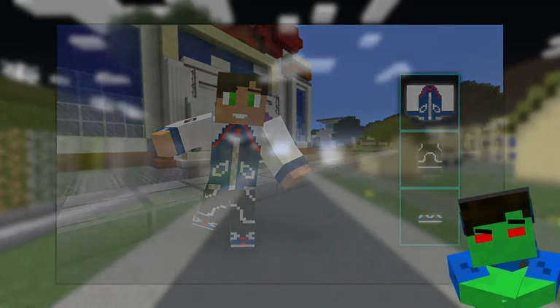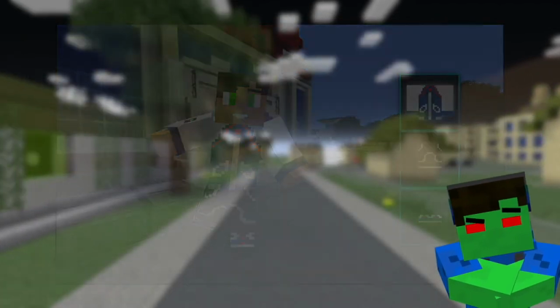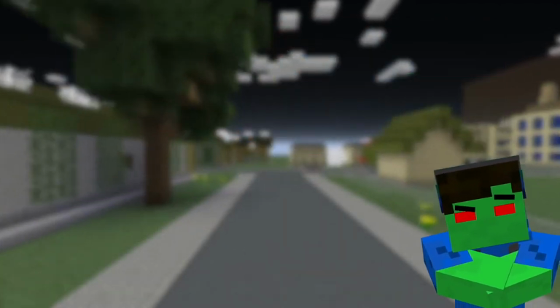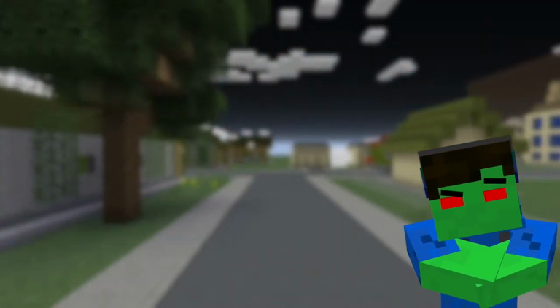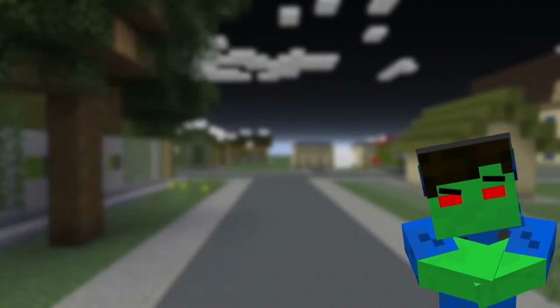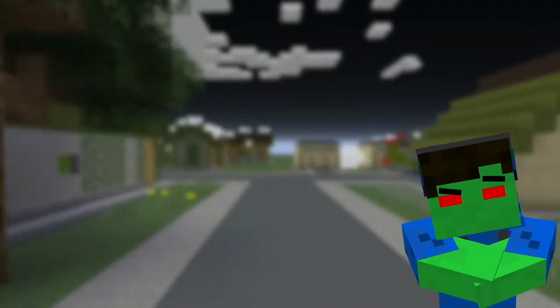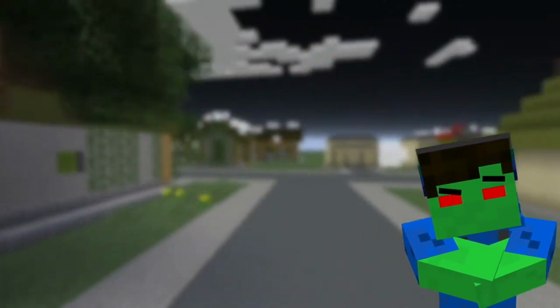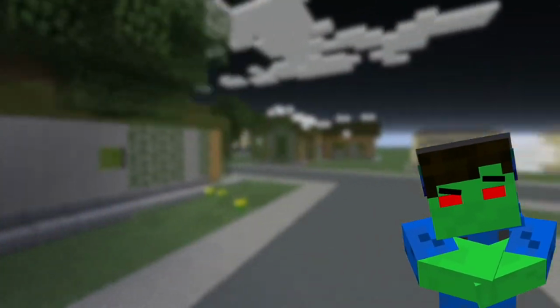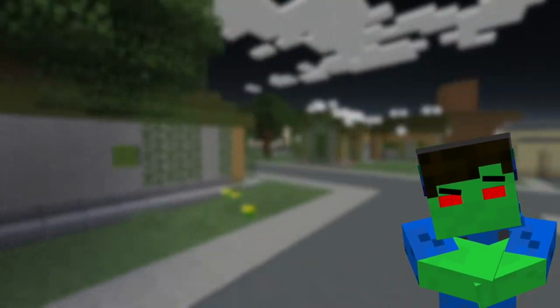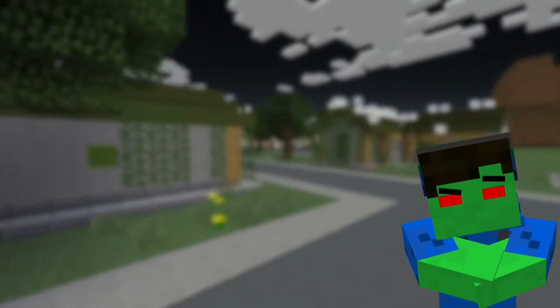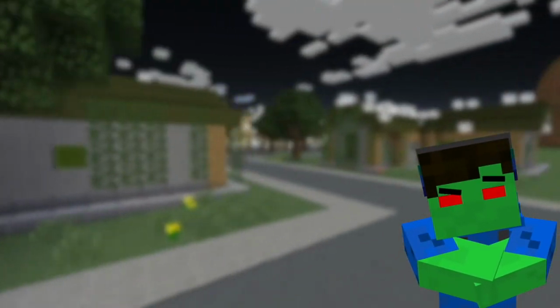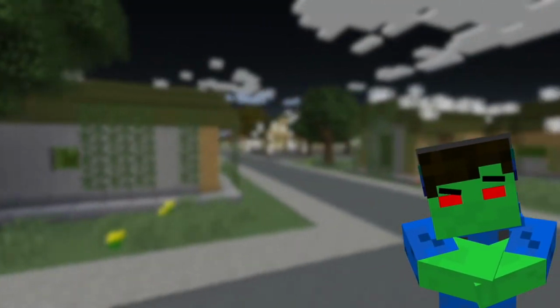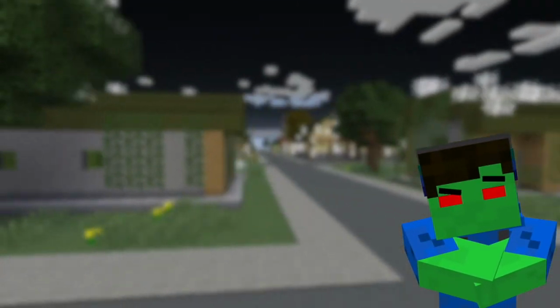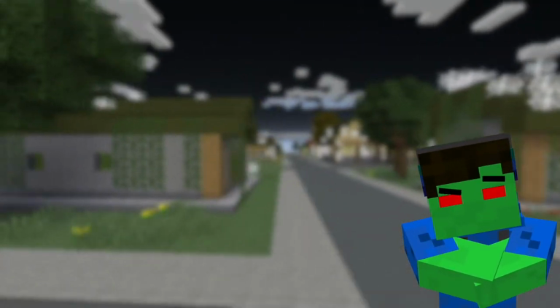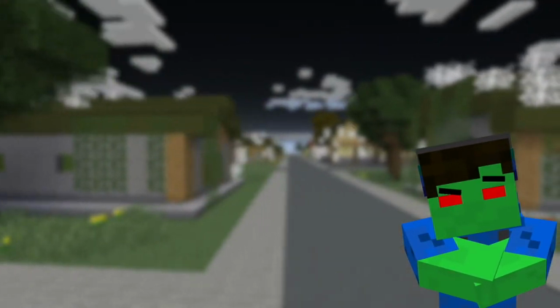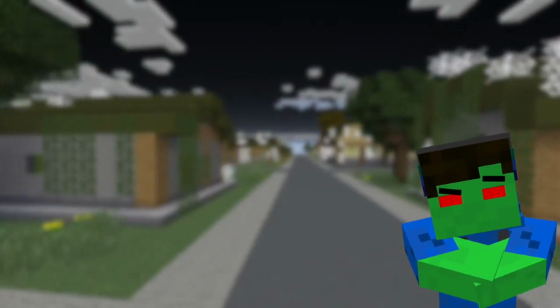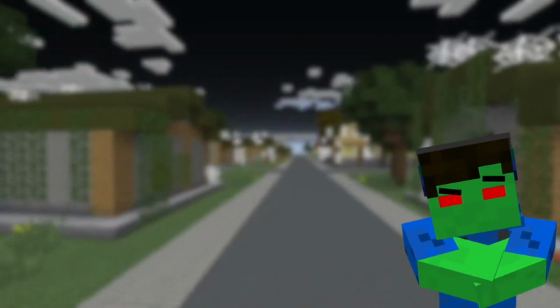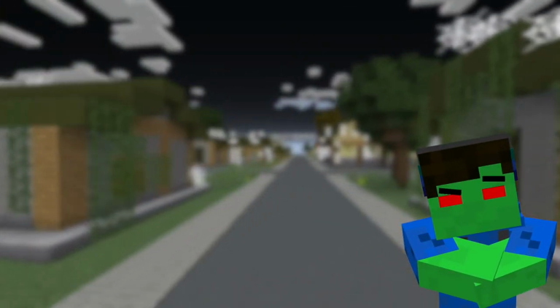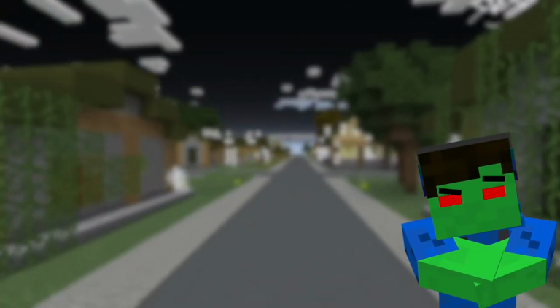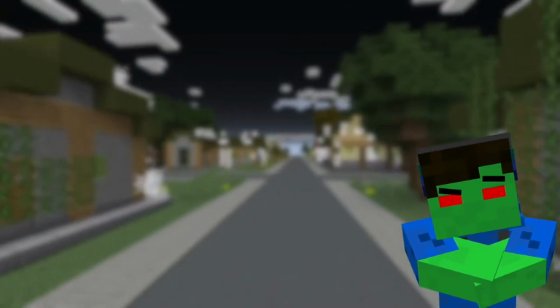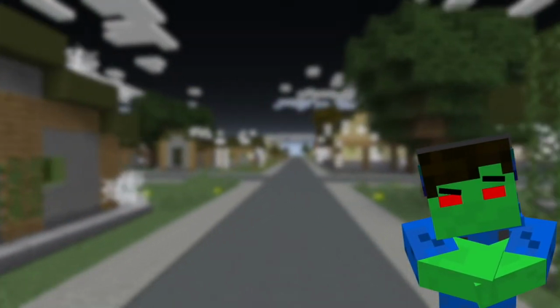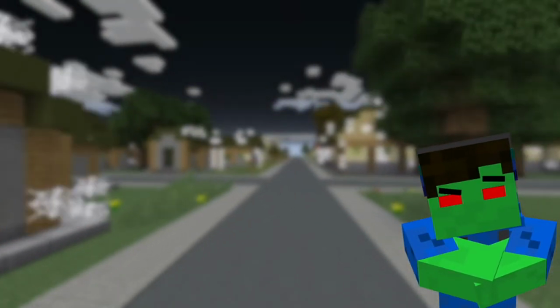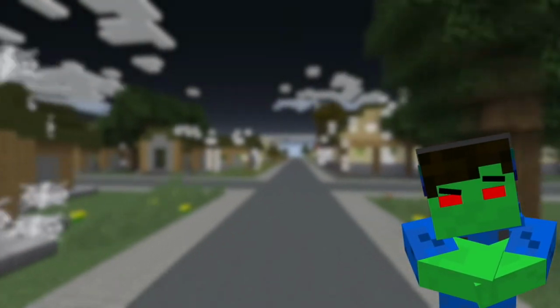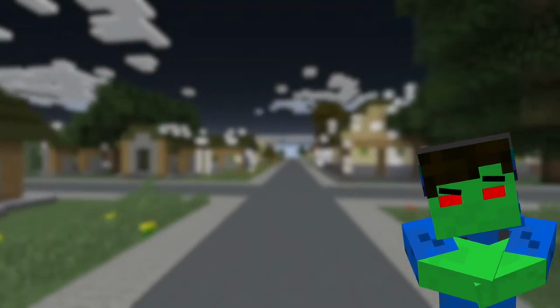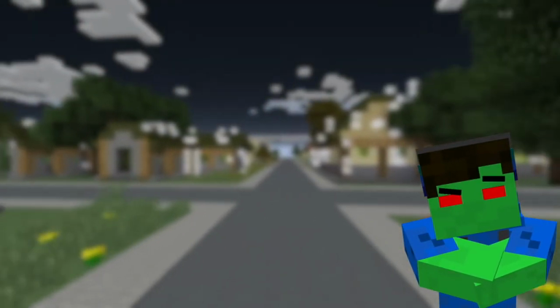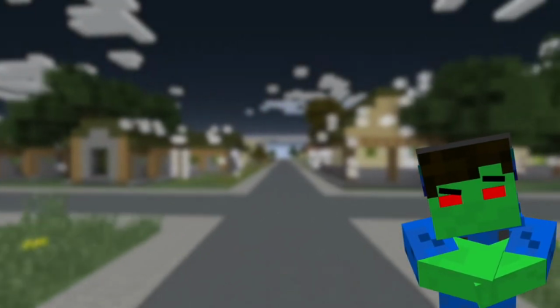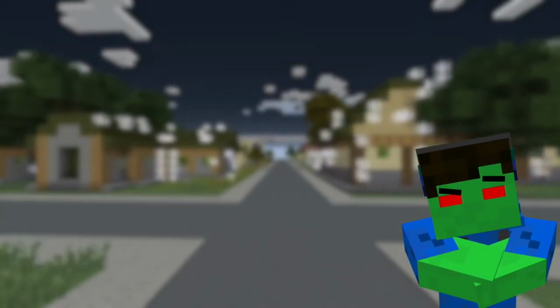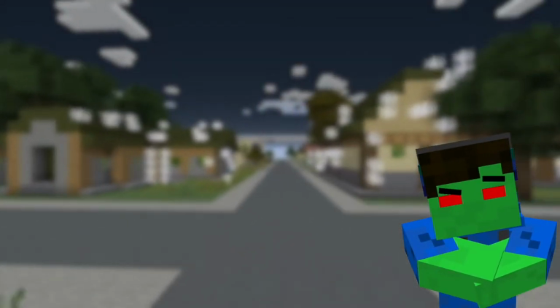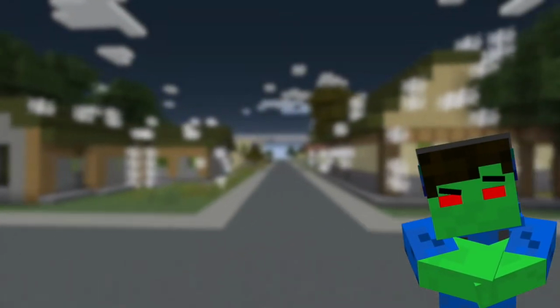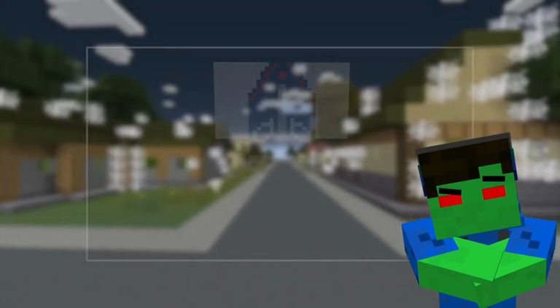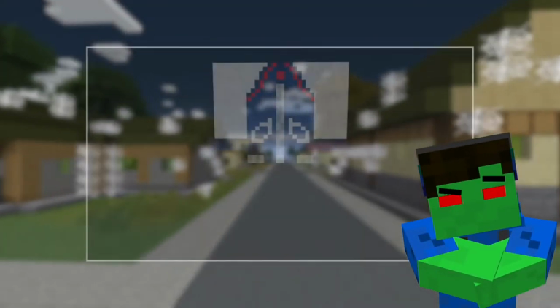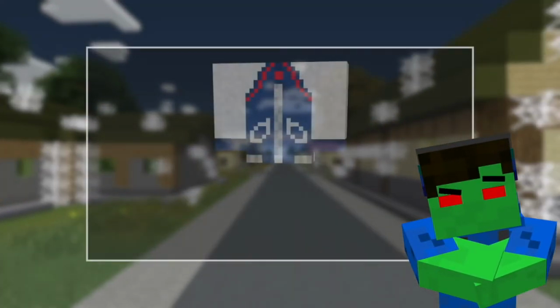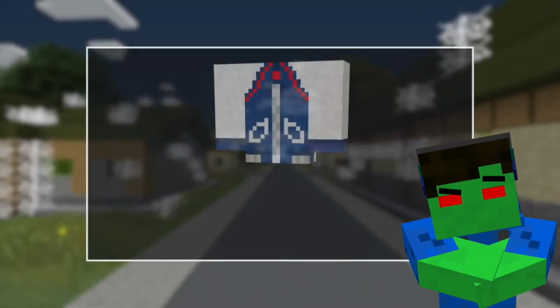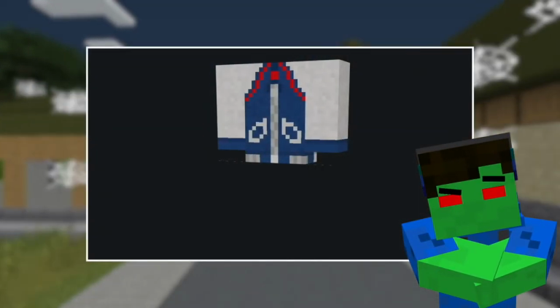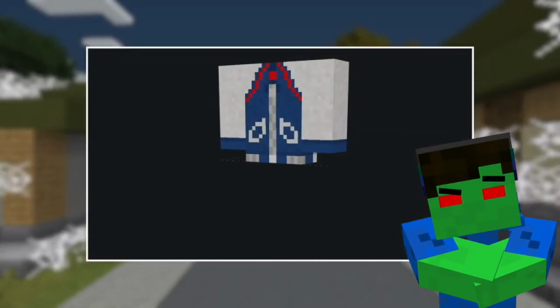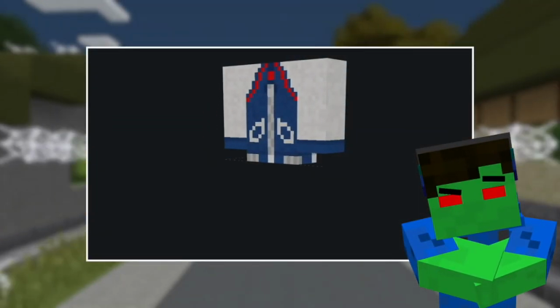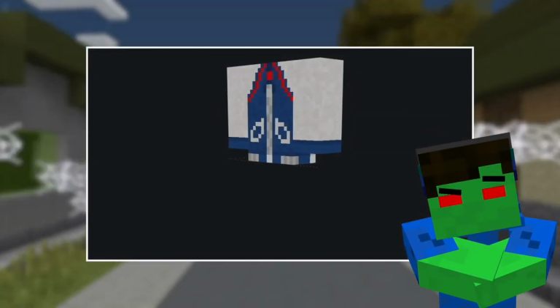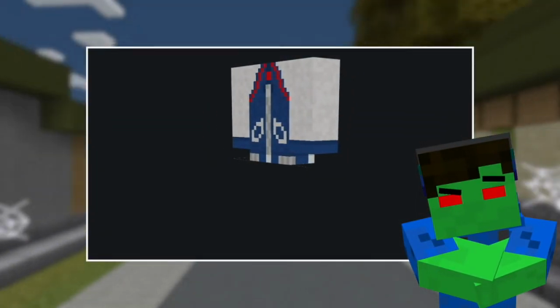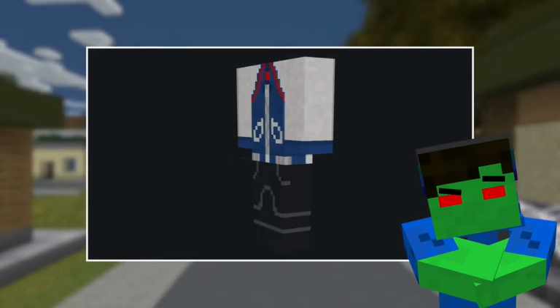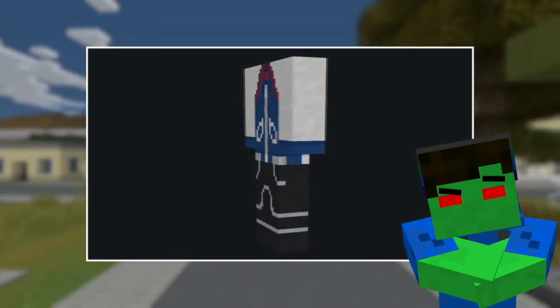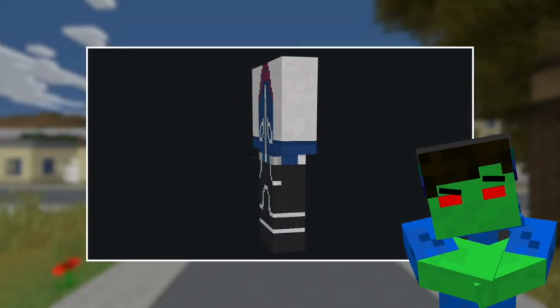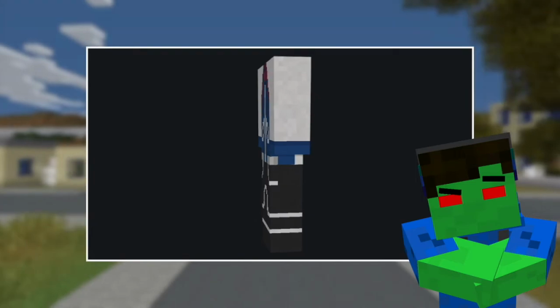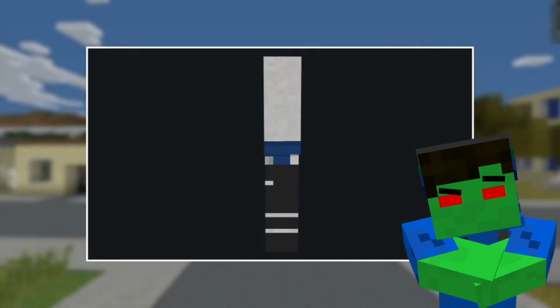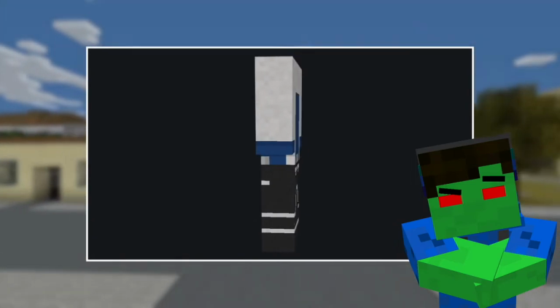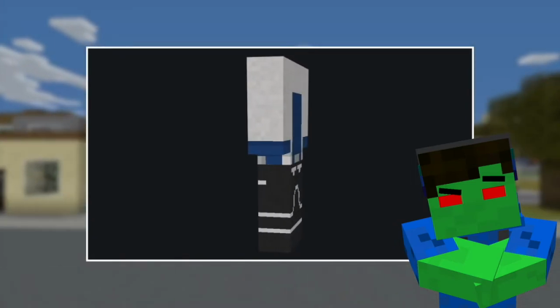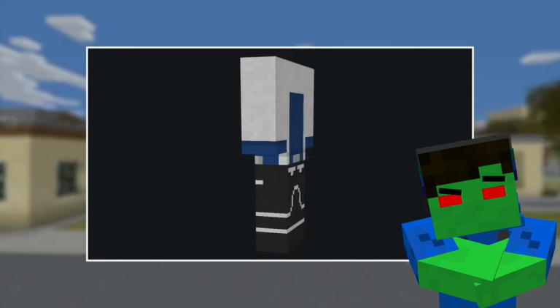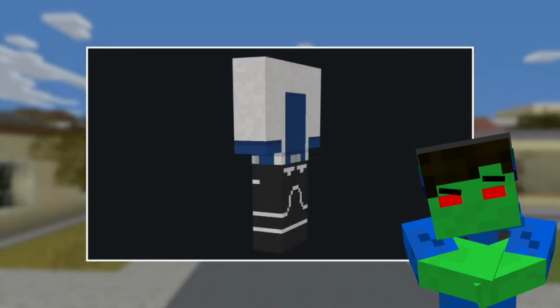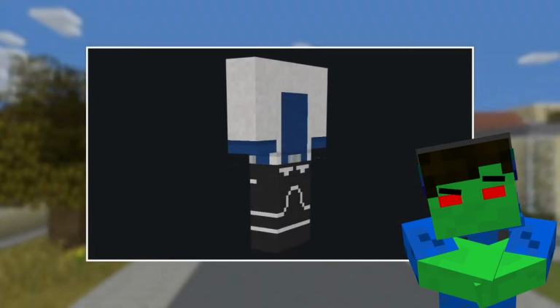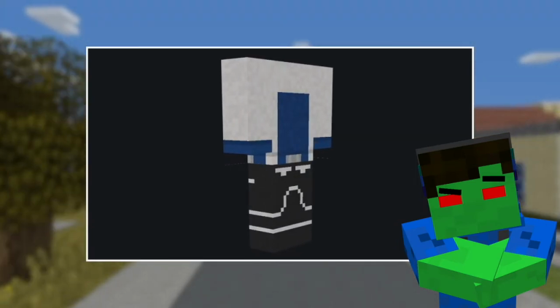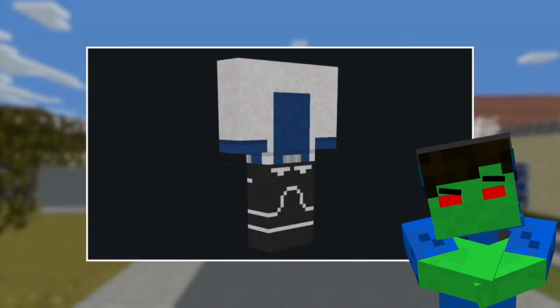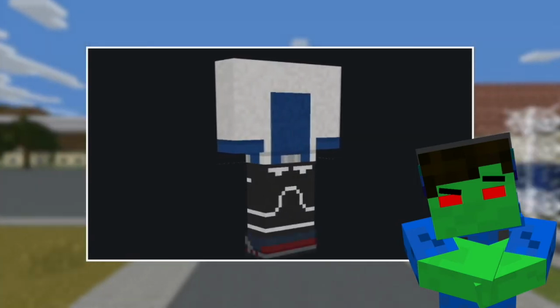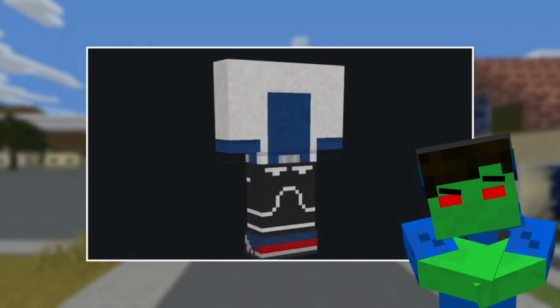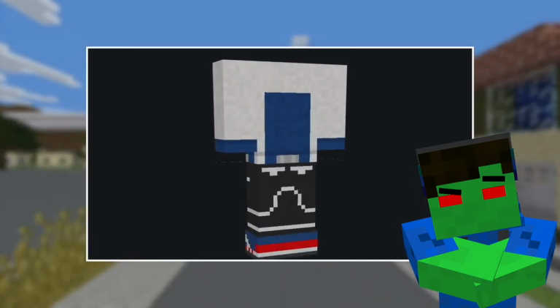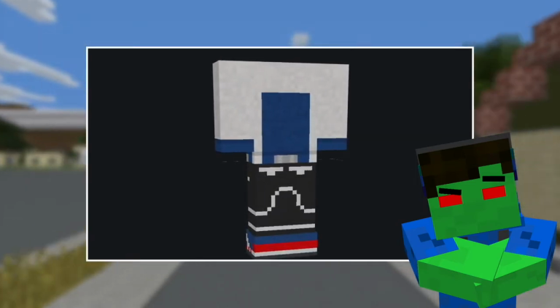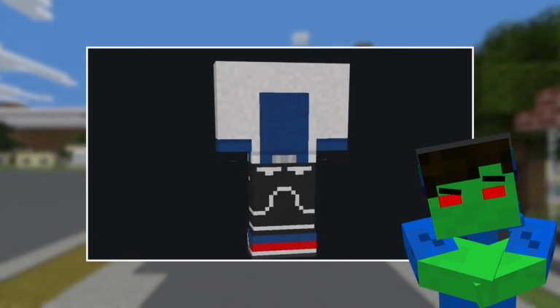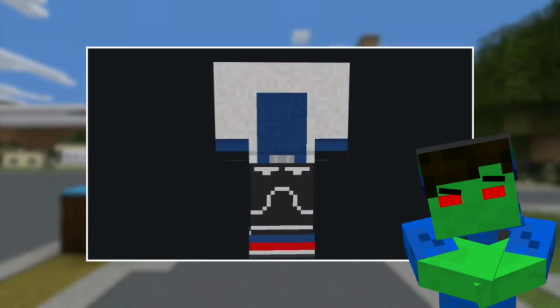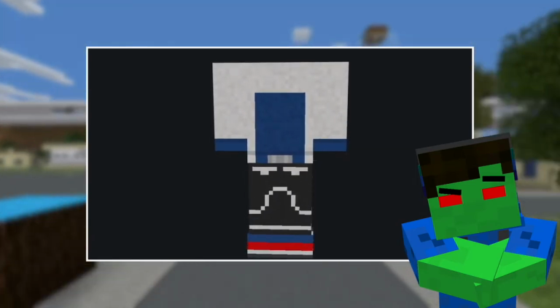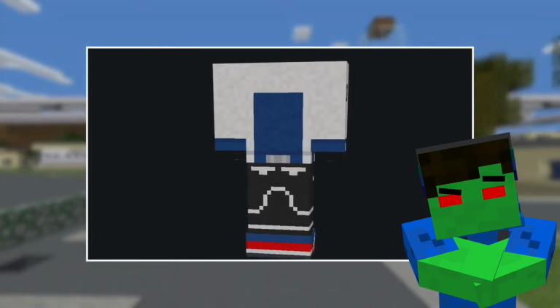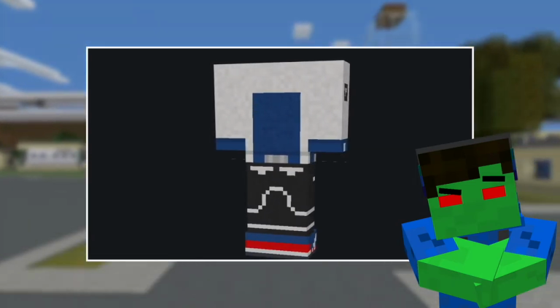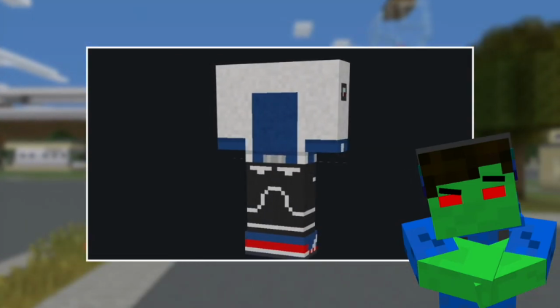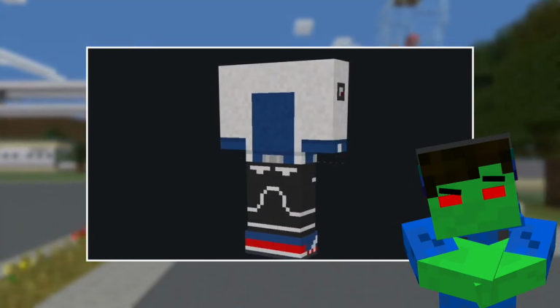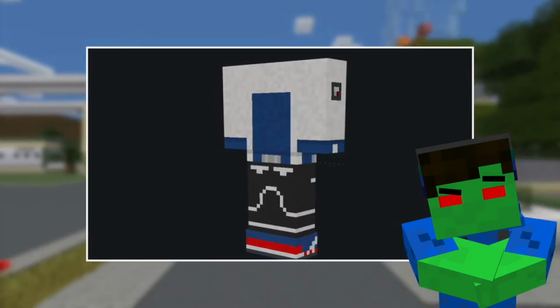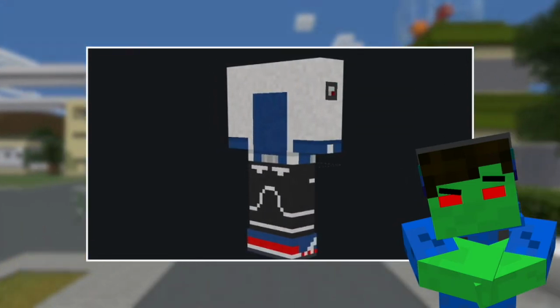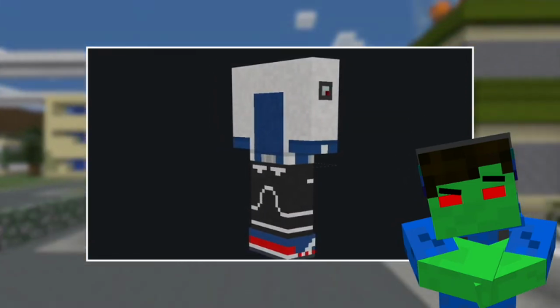On that note, let's take a closer look at Casey's fit: the eclipse hoodie, piped pants, and eclipse lifters, created by Penn.